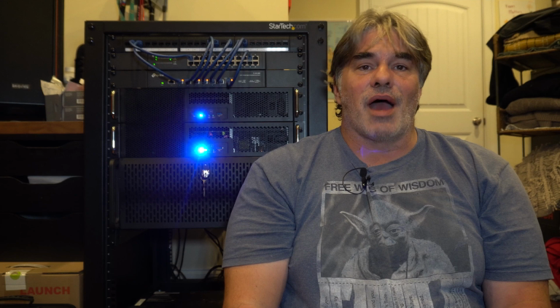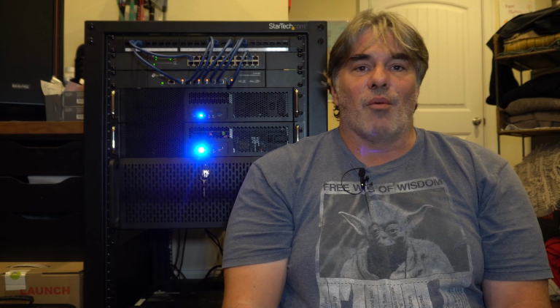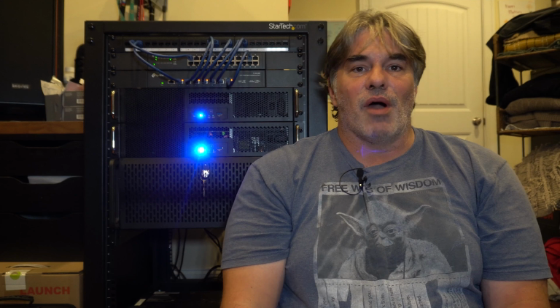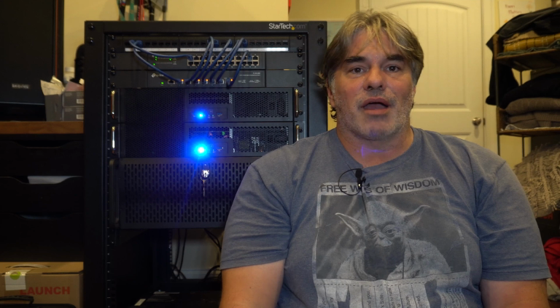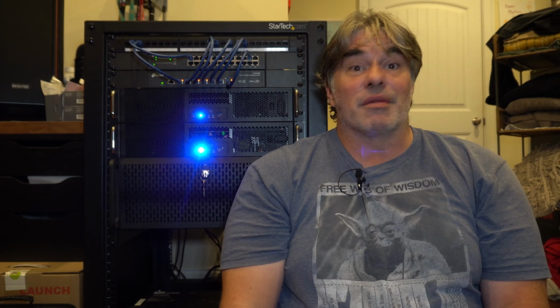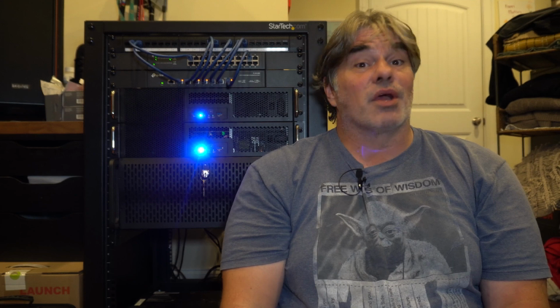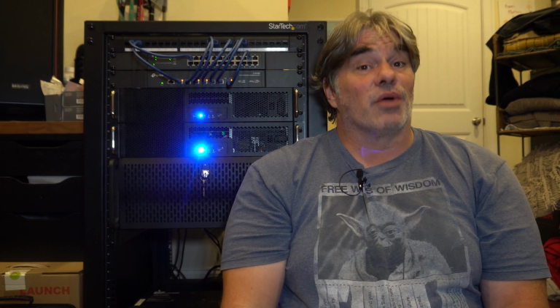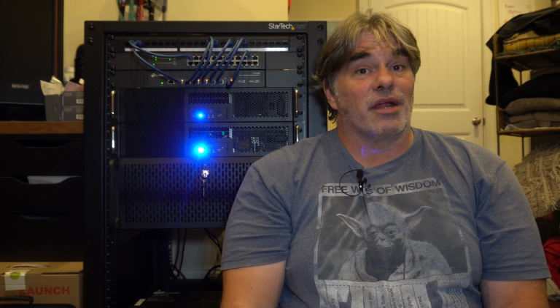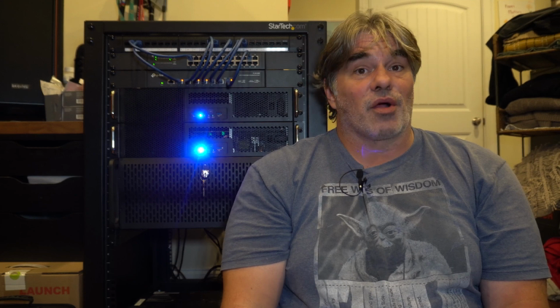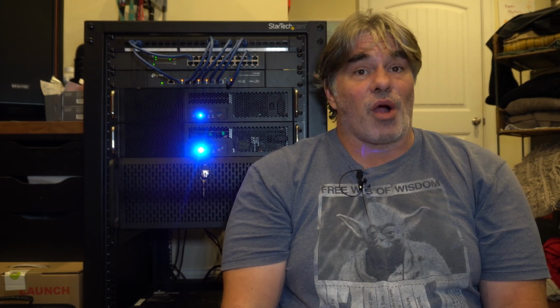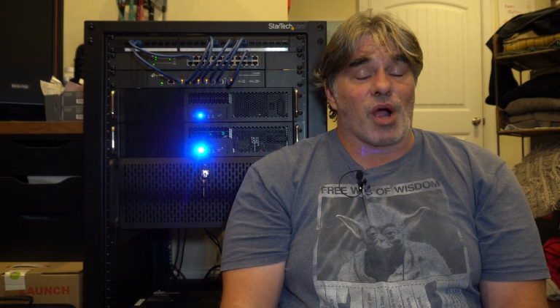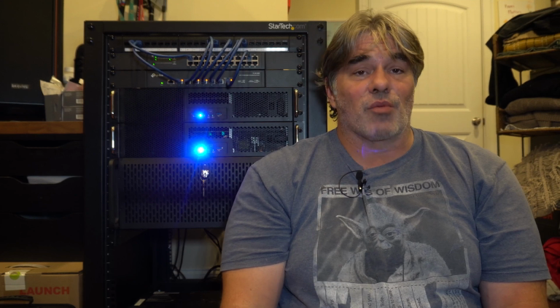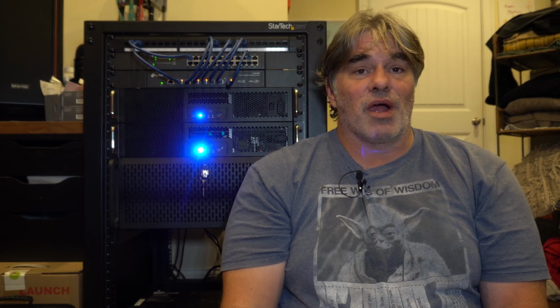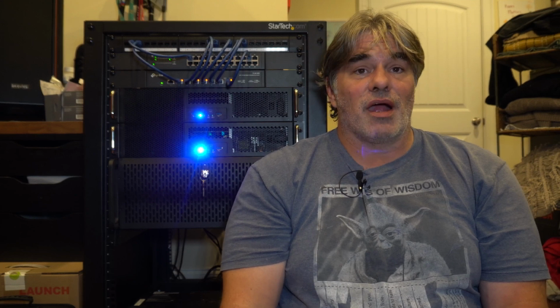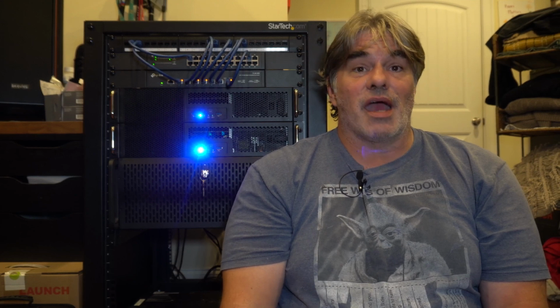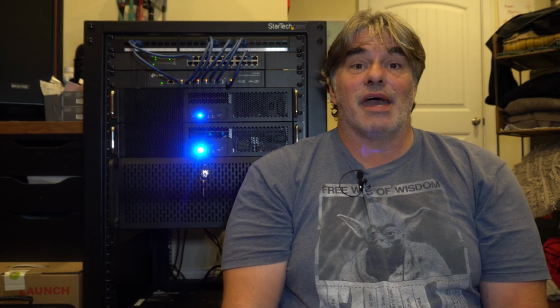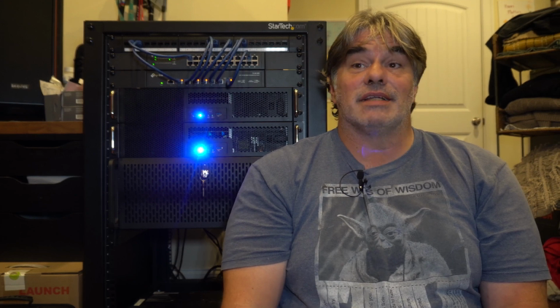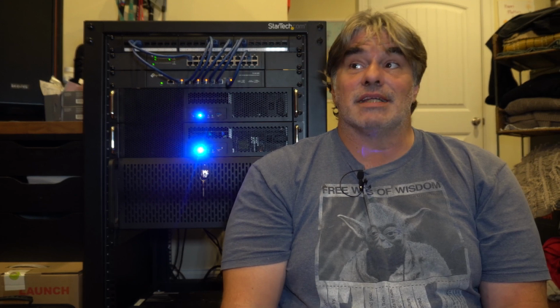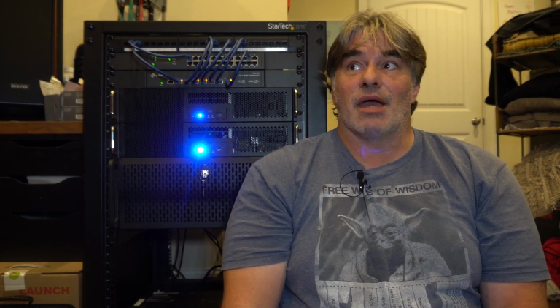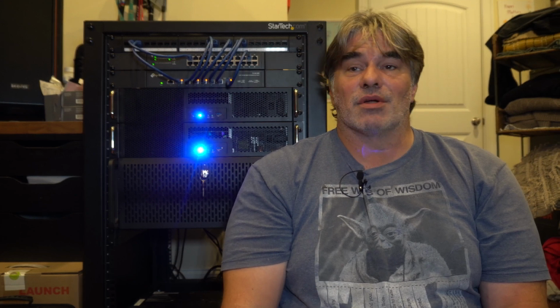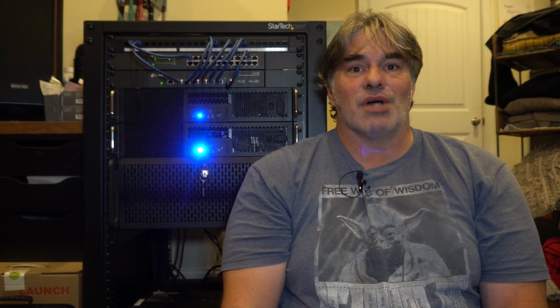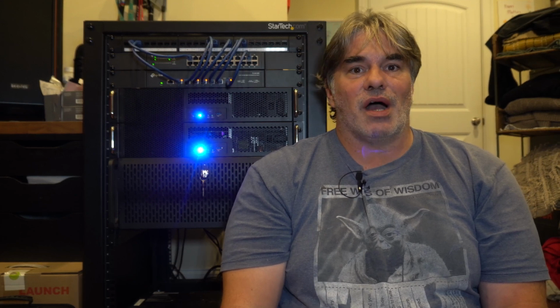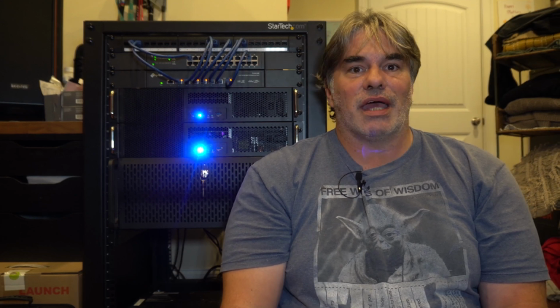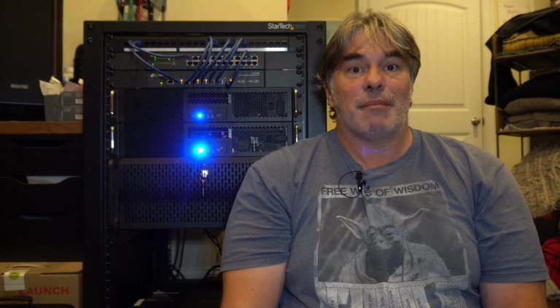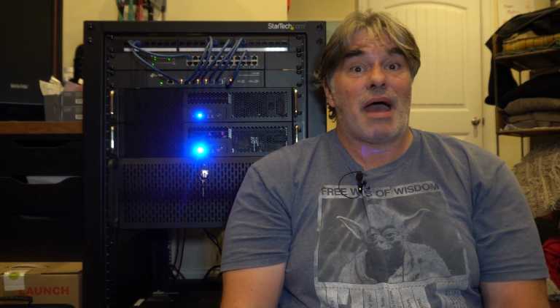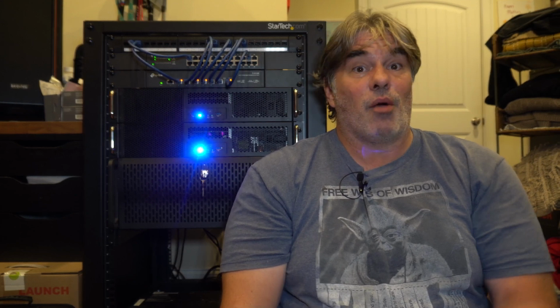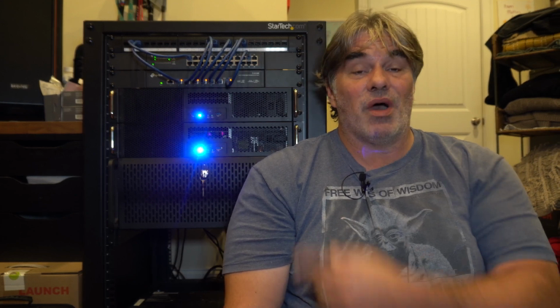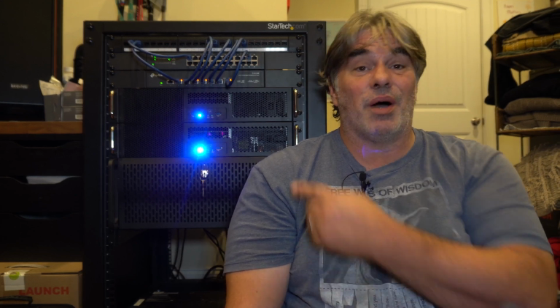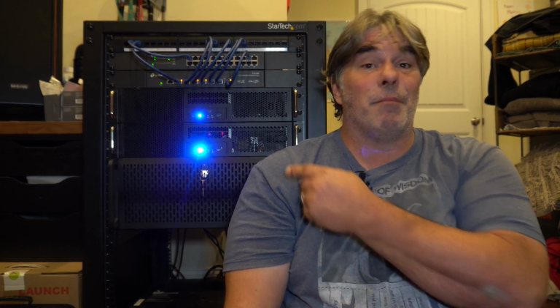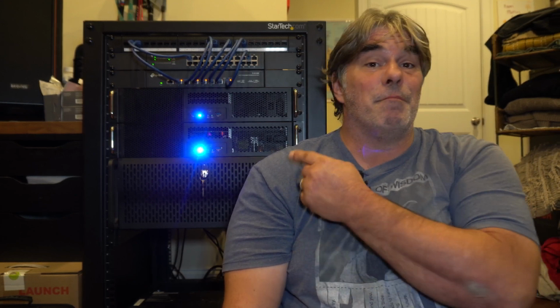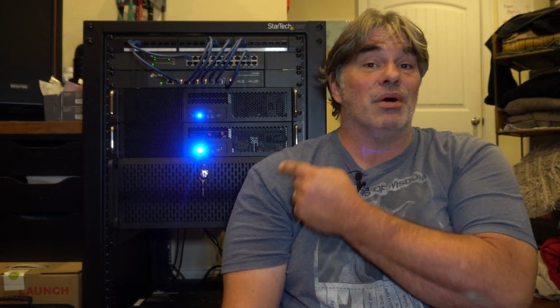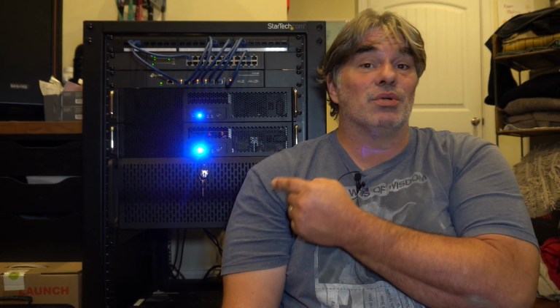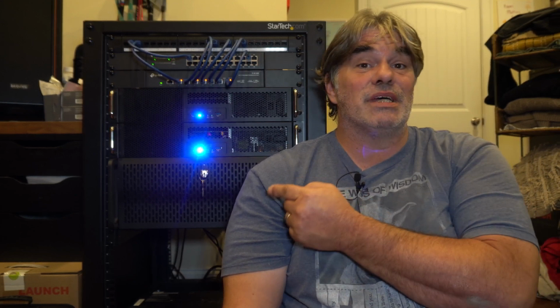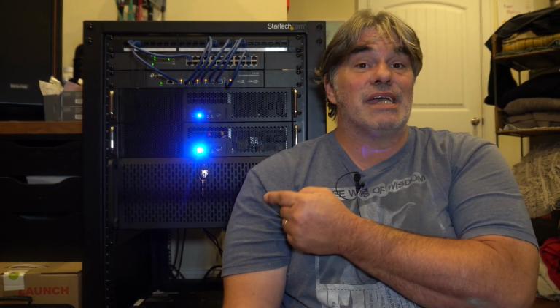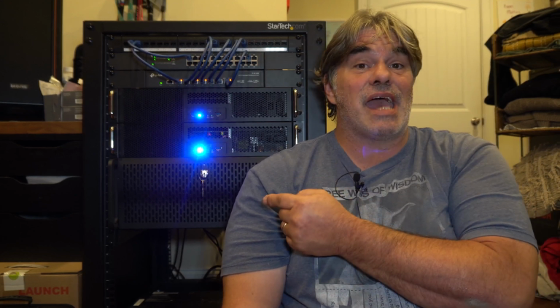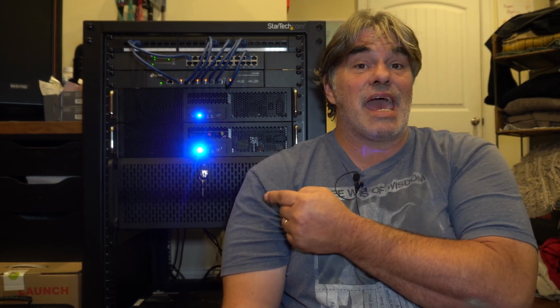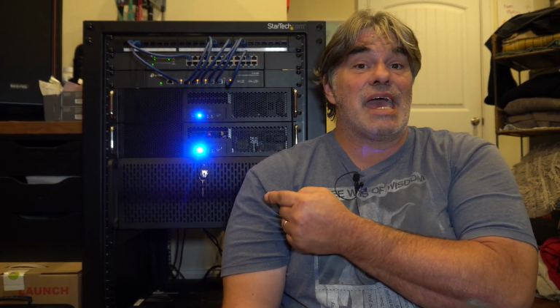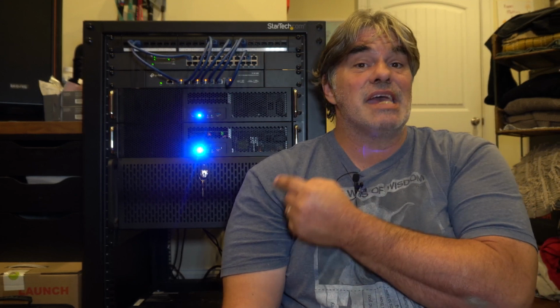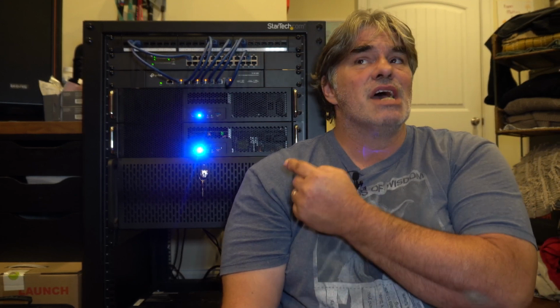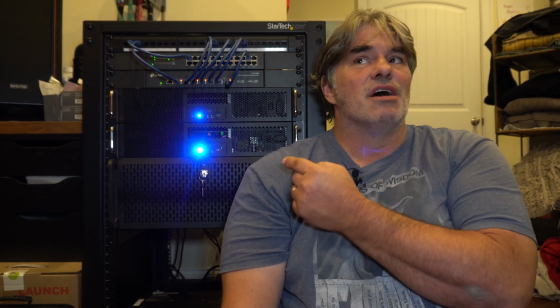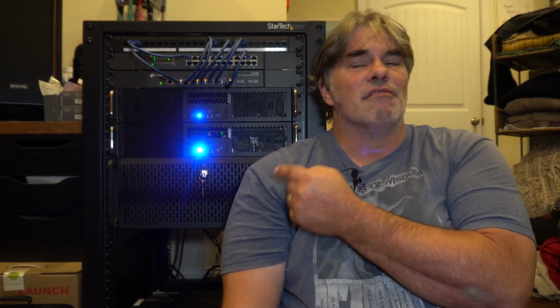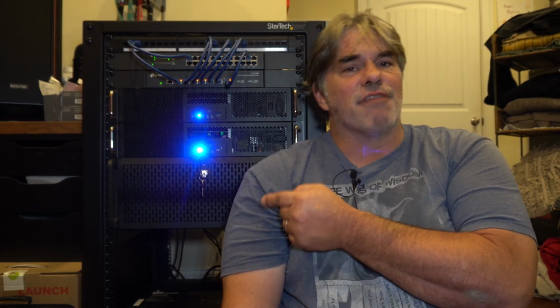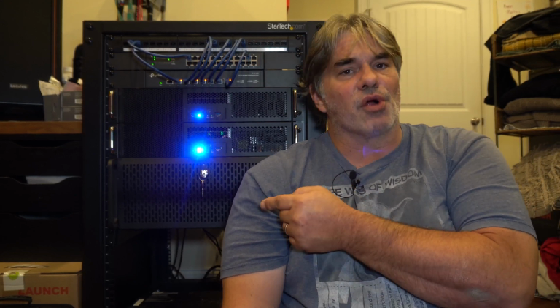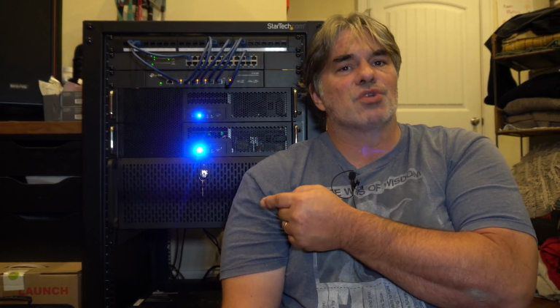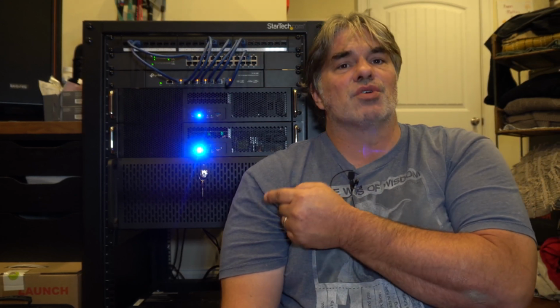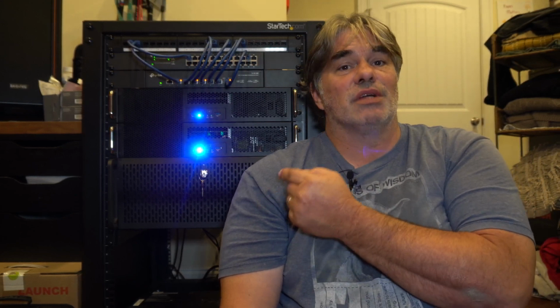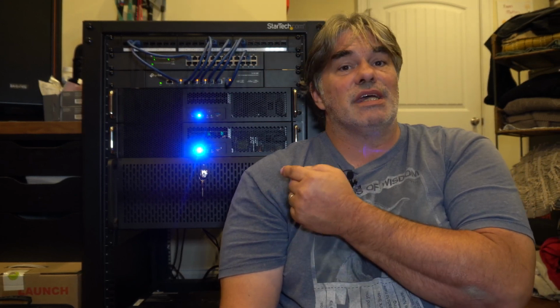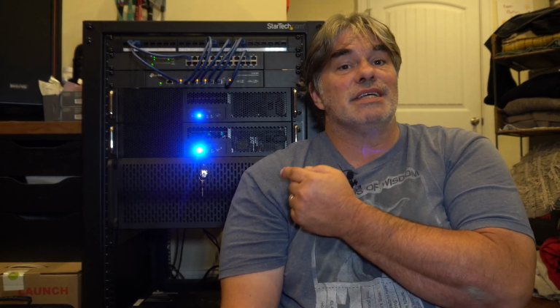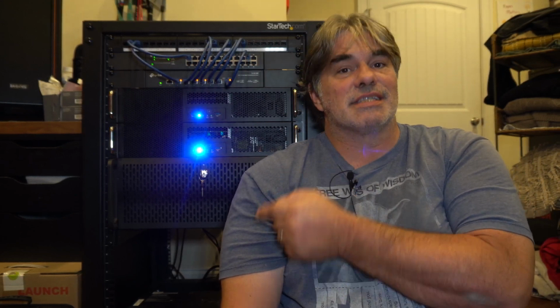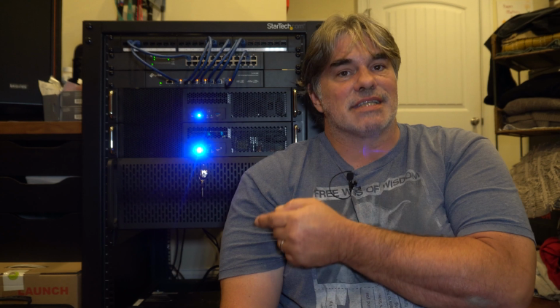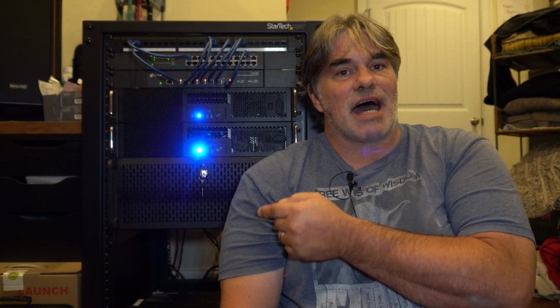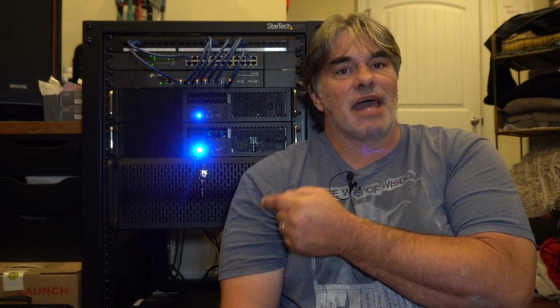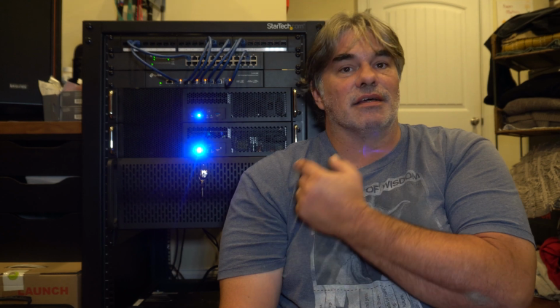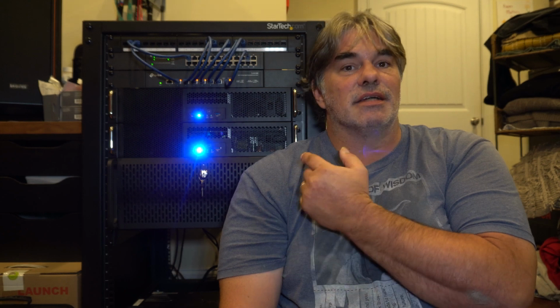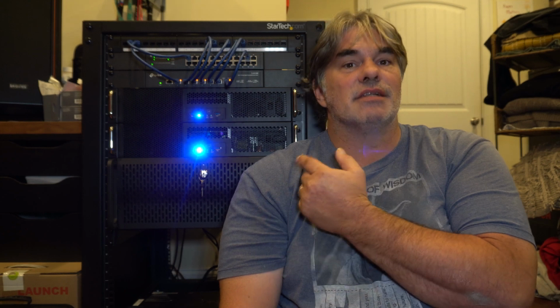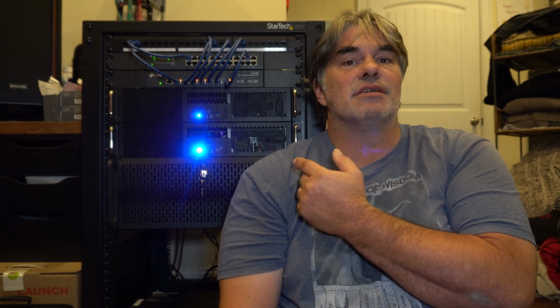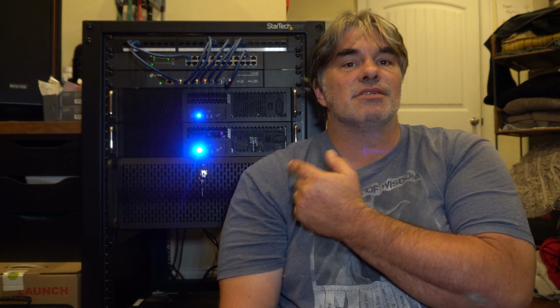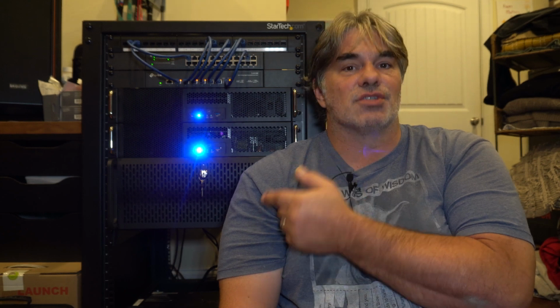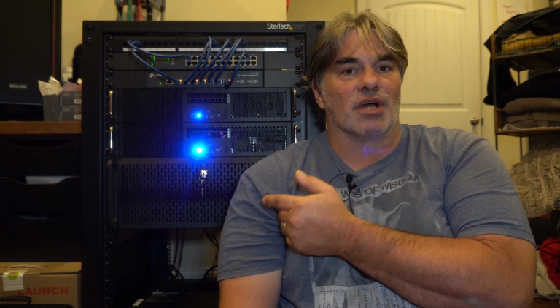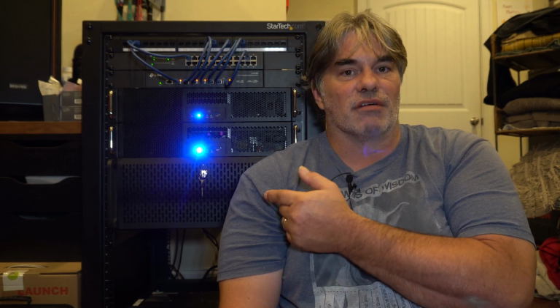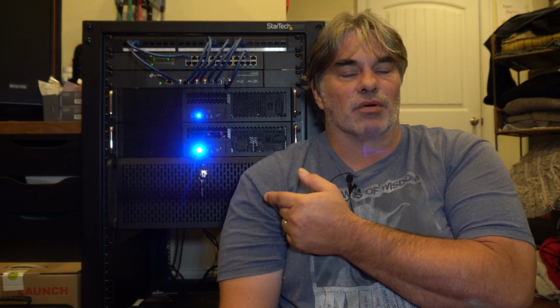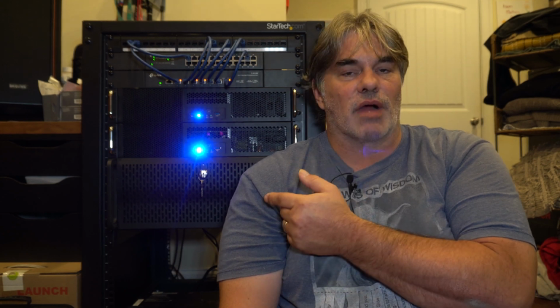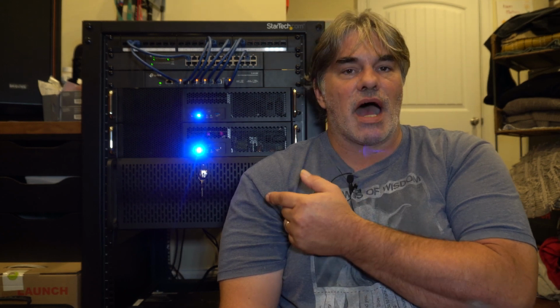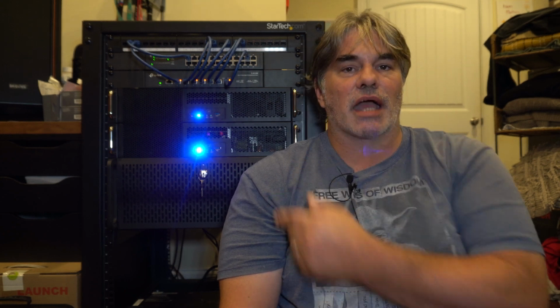Welcome to Creator Hardware. Today we're talking about building a virtually silent server rack.